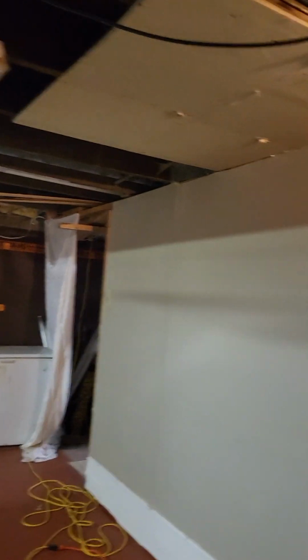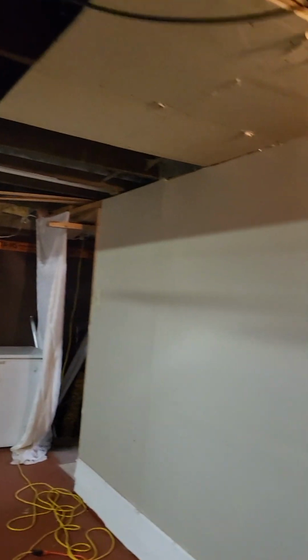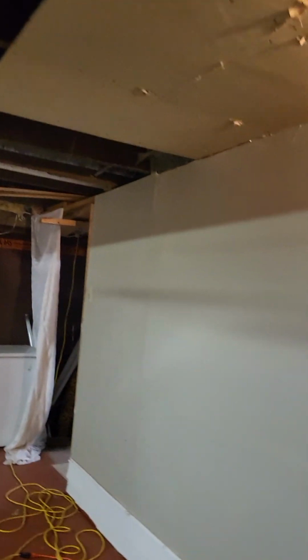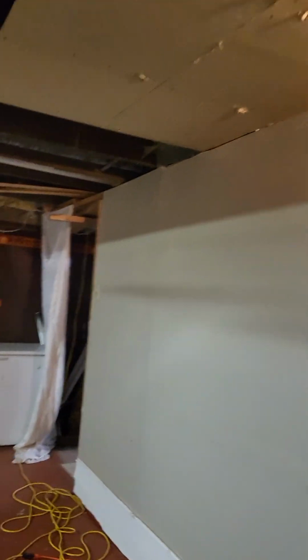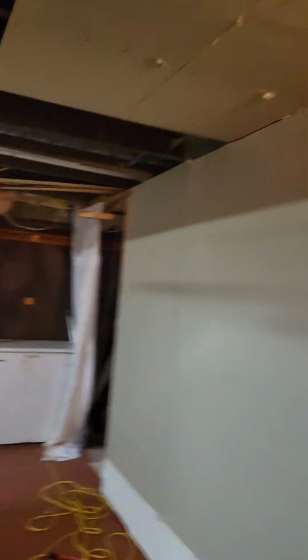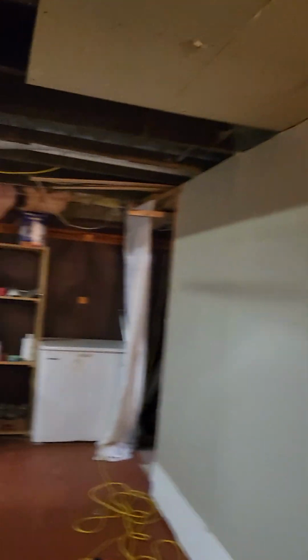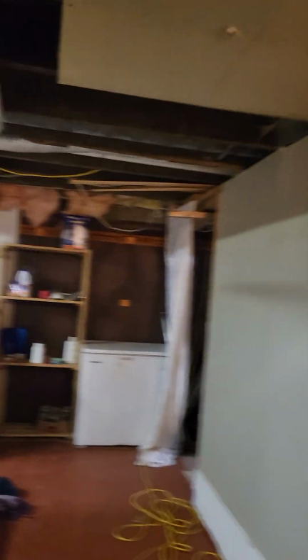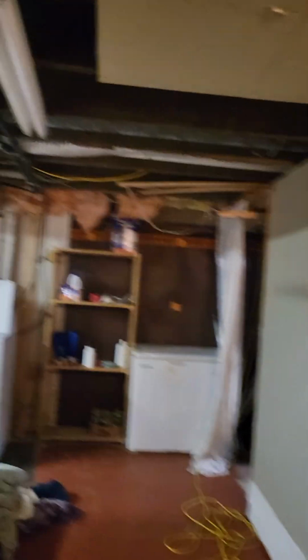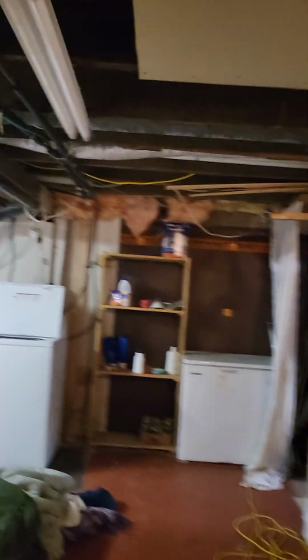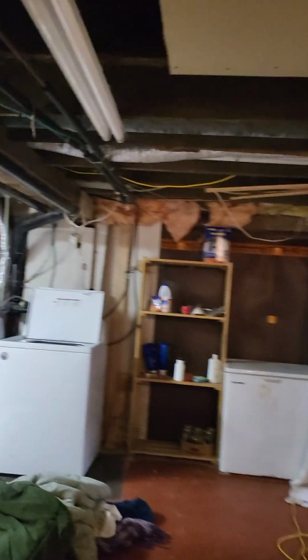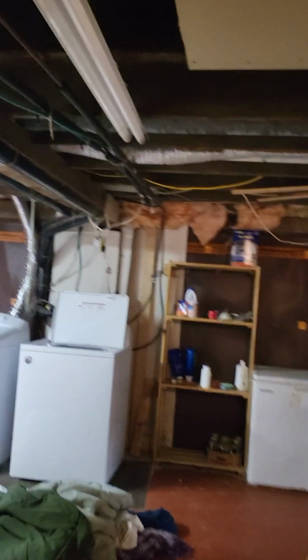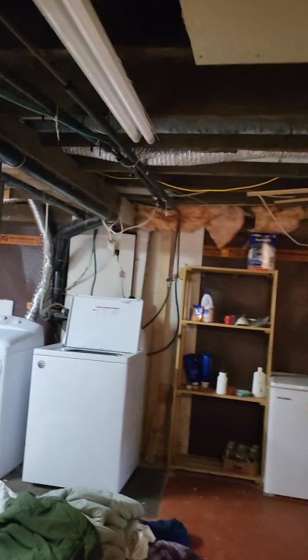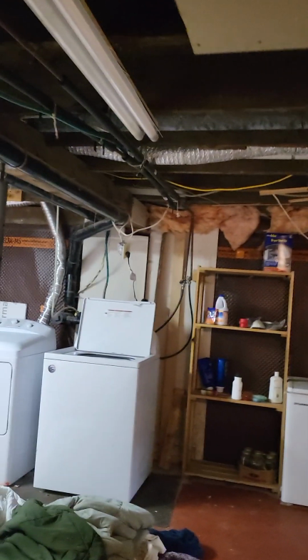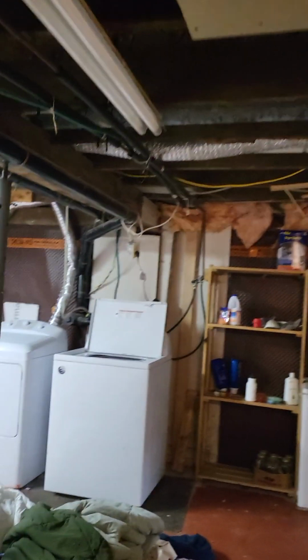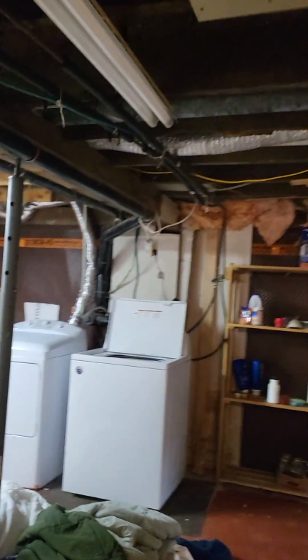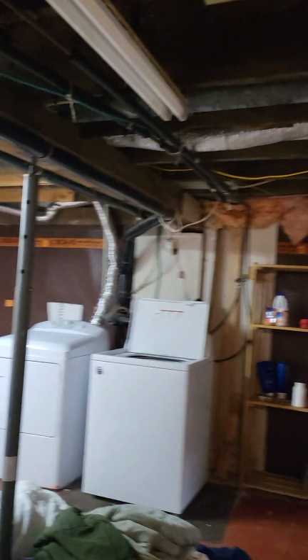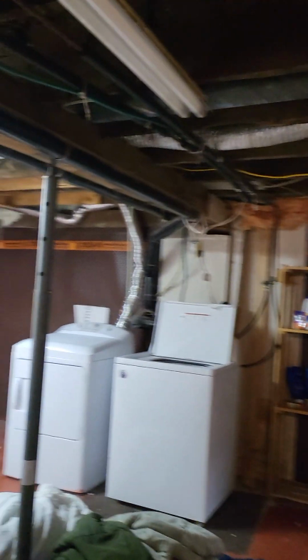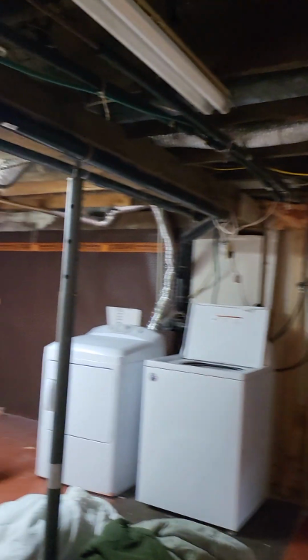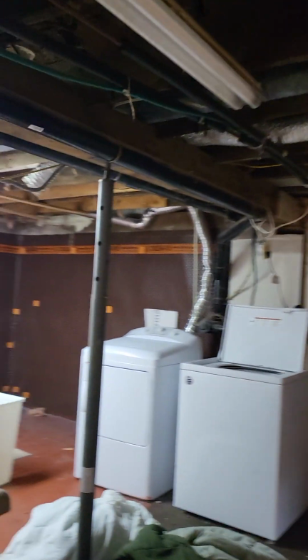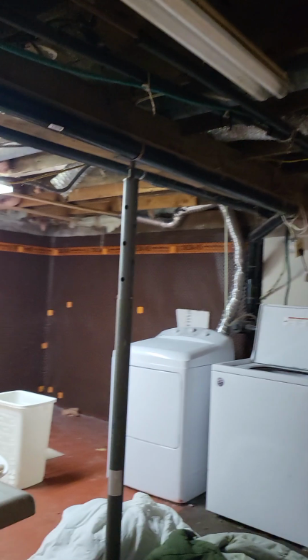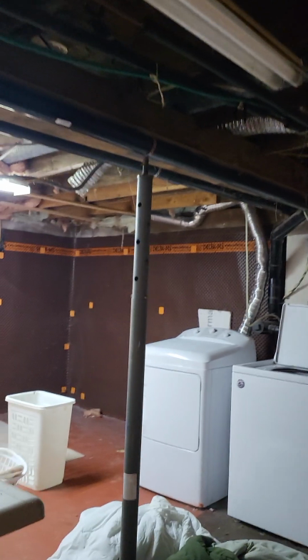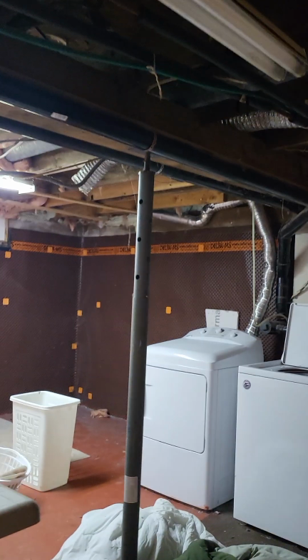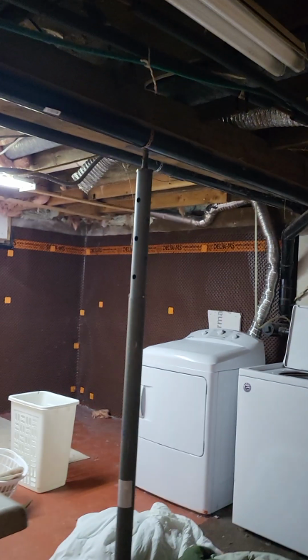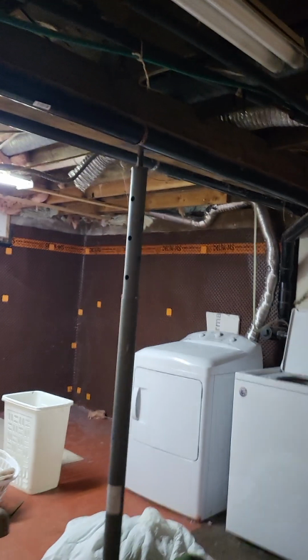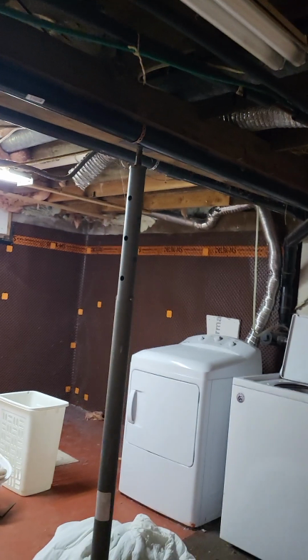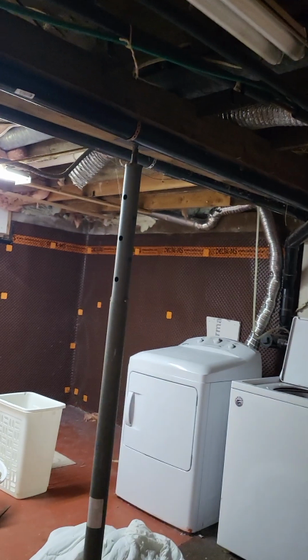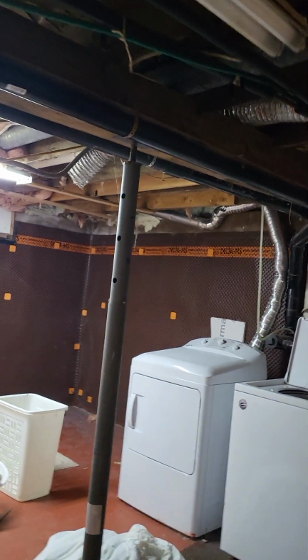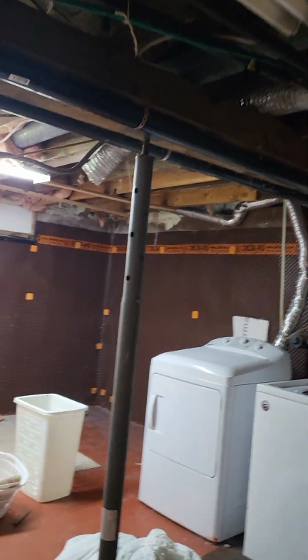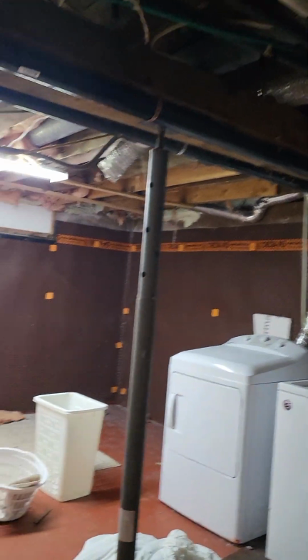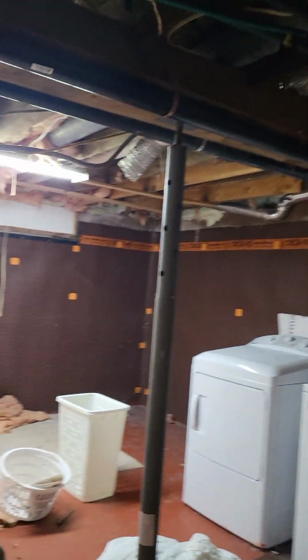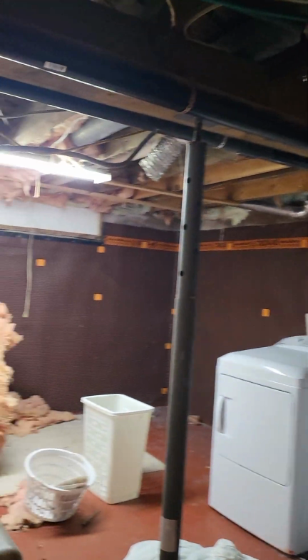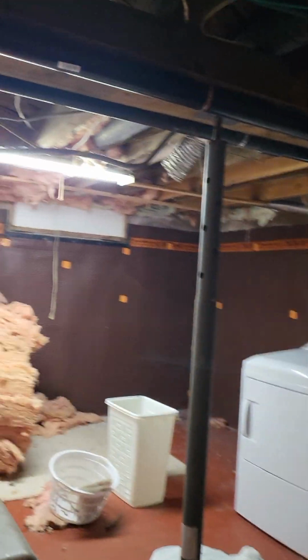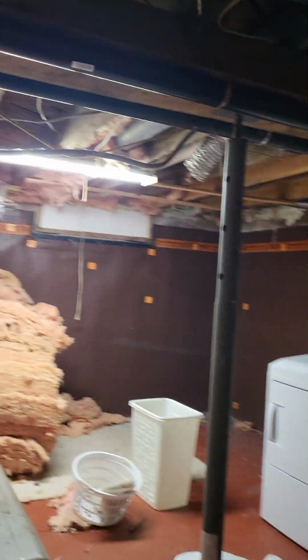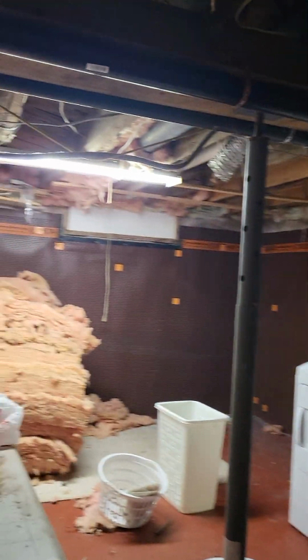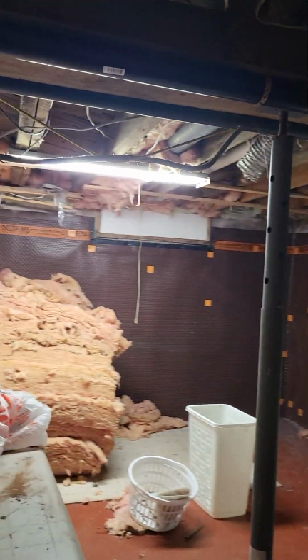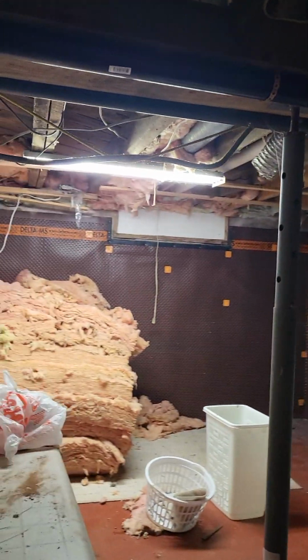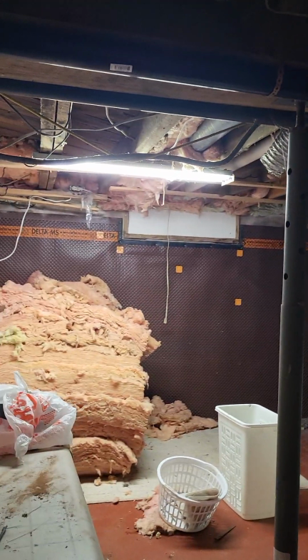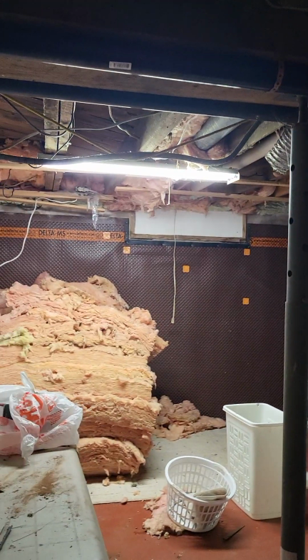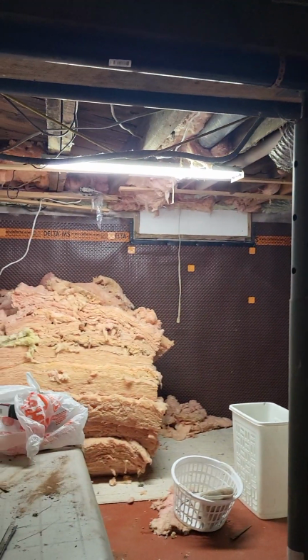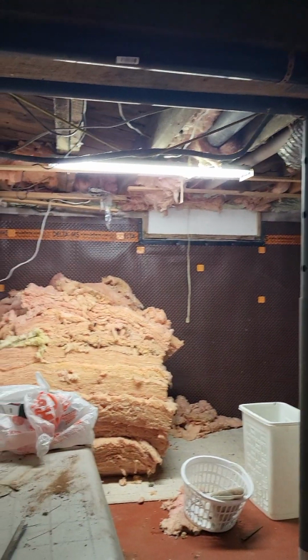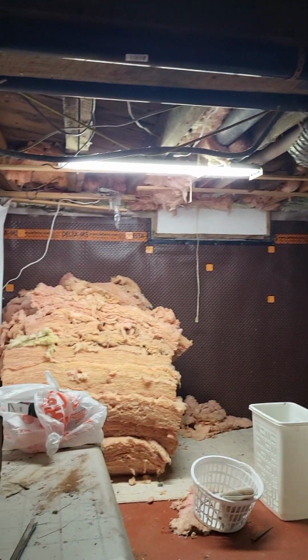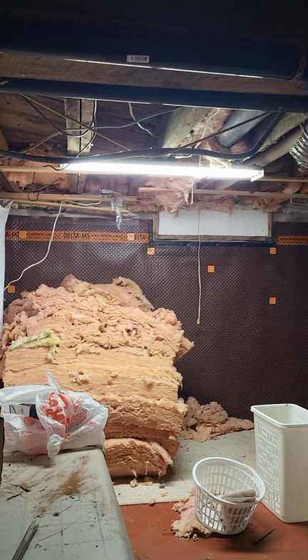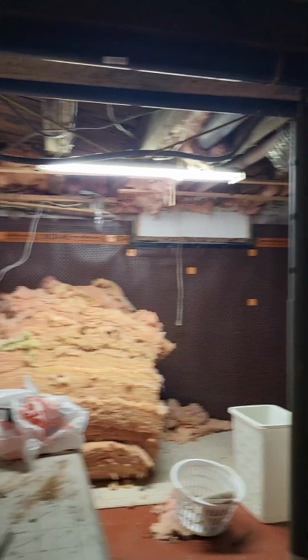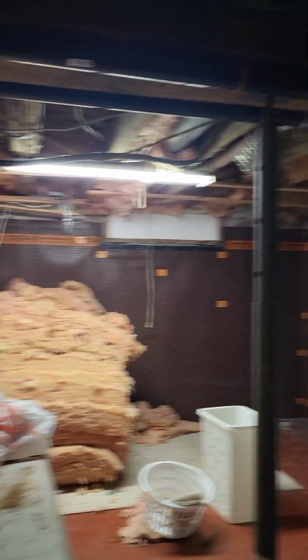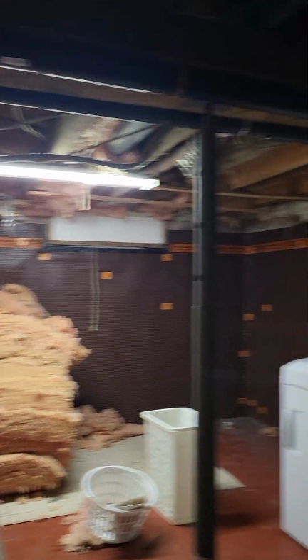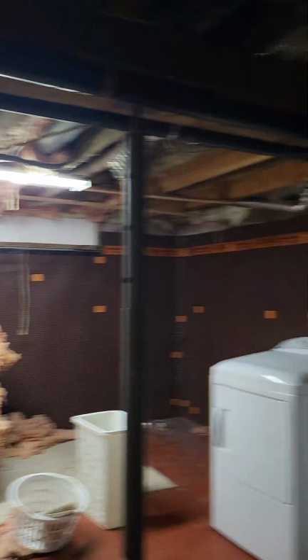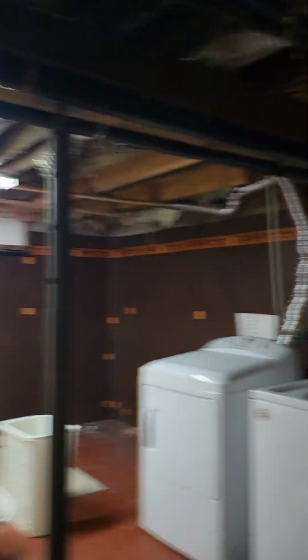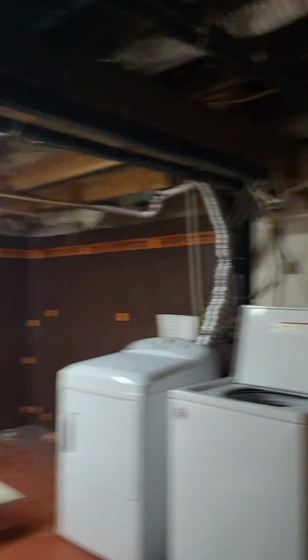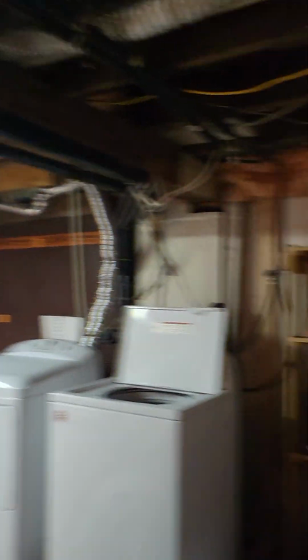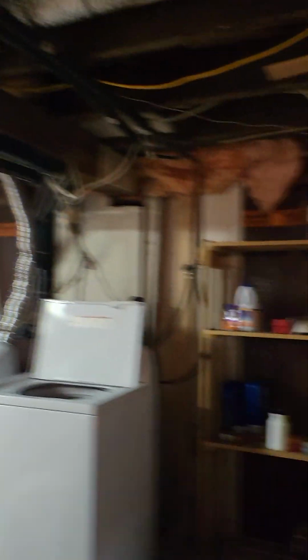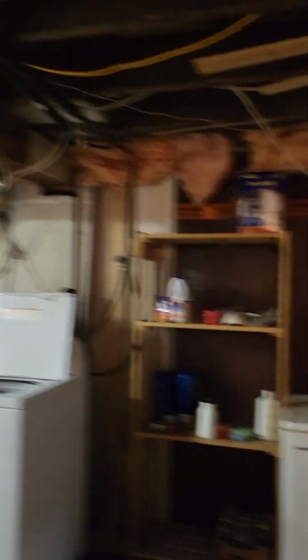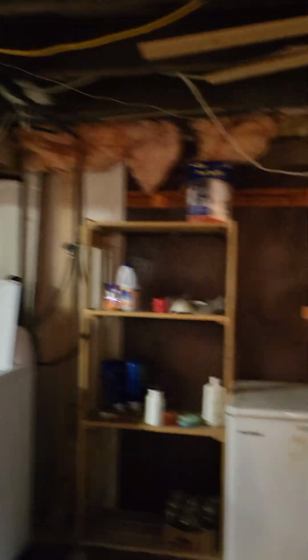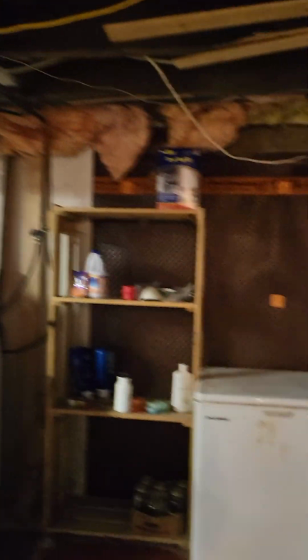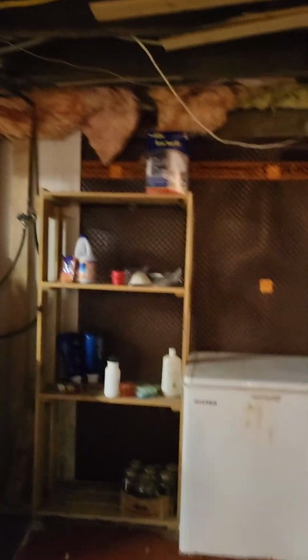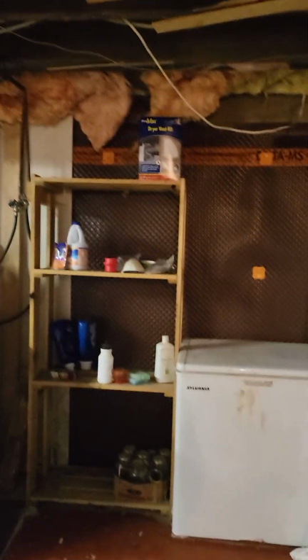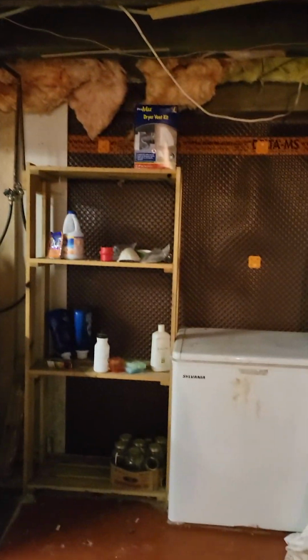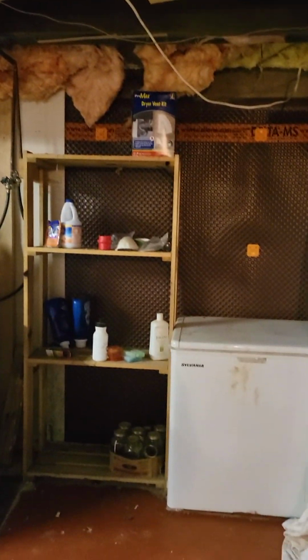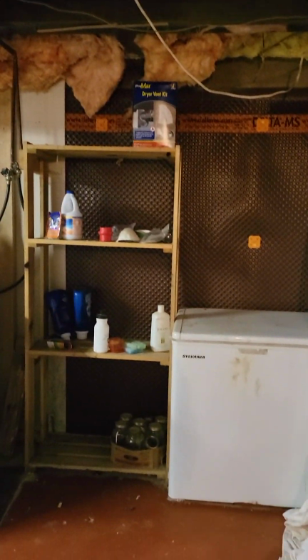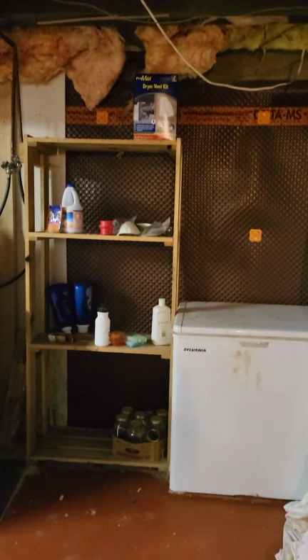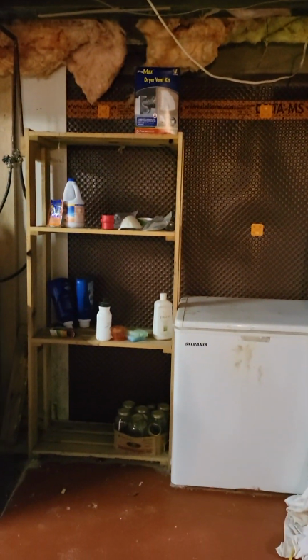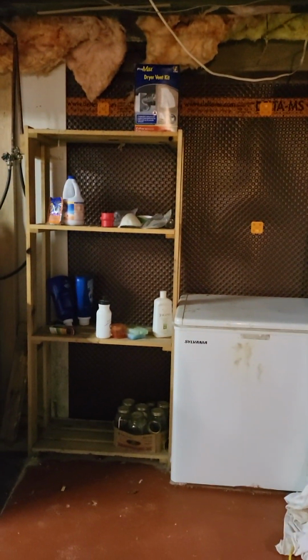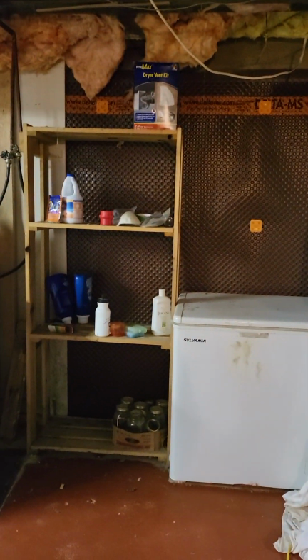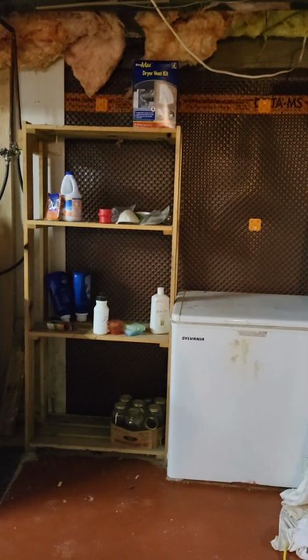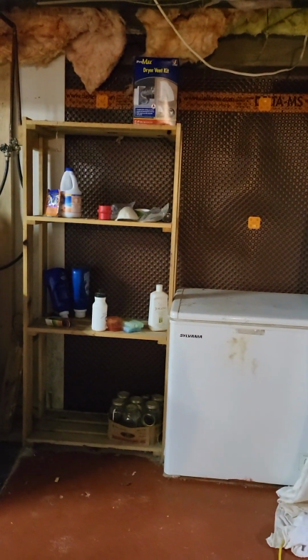Here's the washer and dryer, and a small freezer.